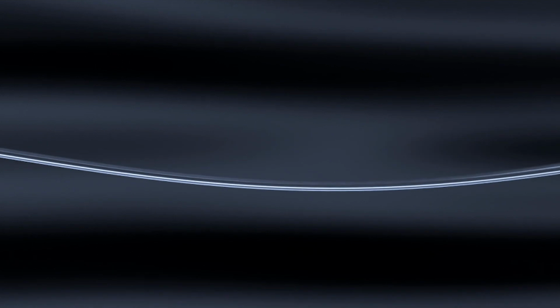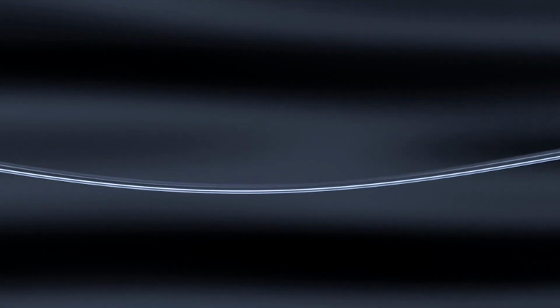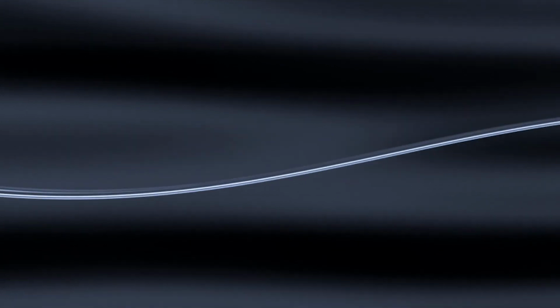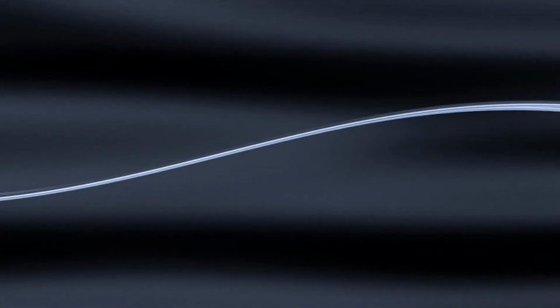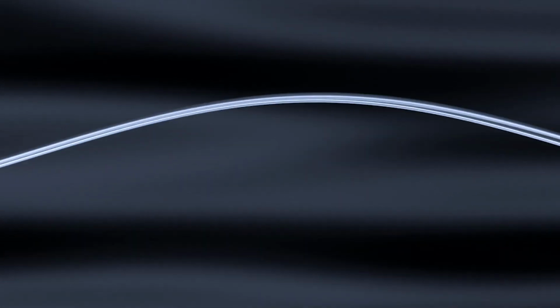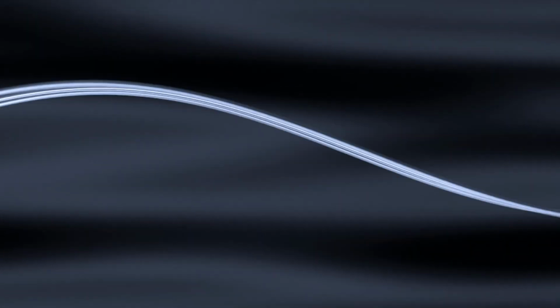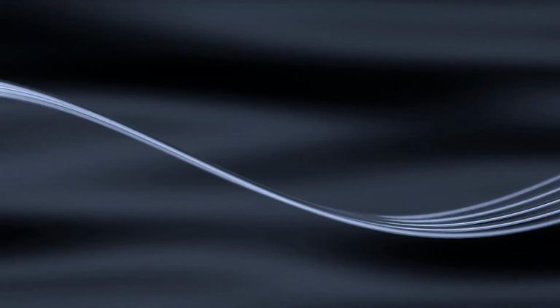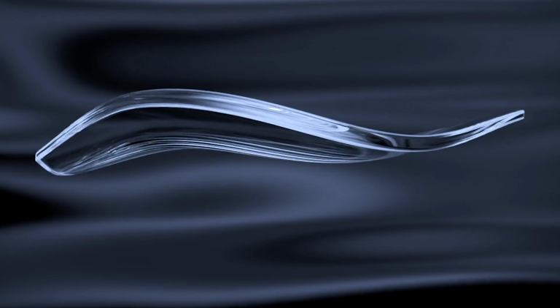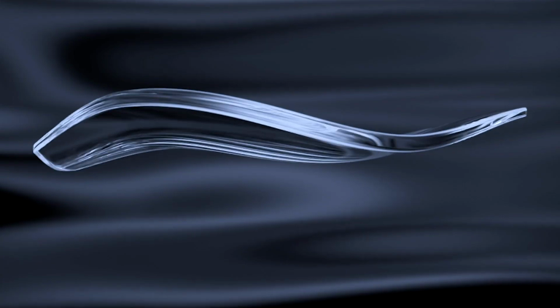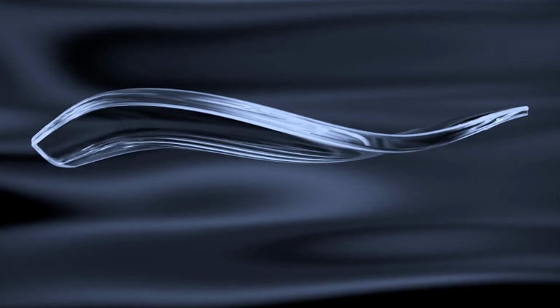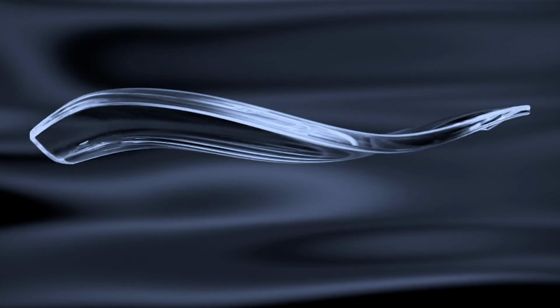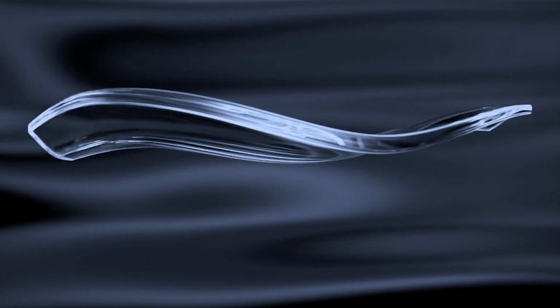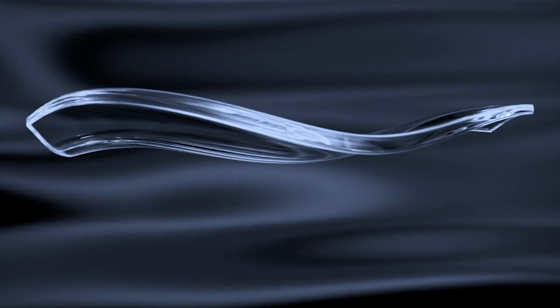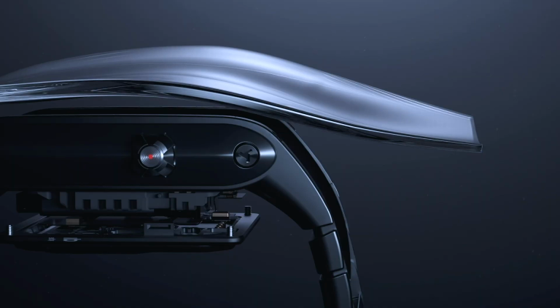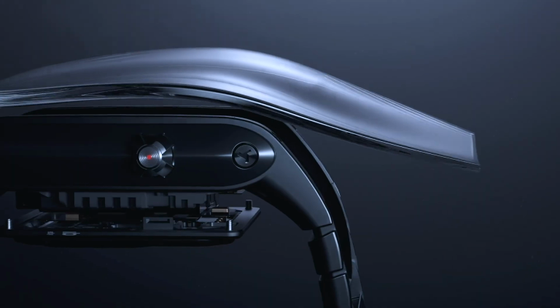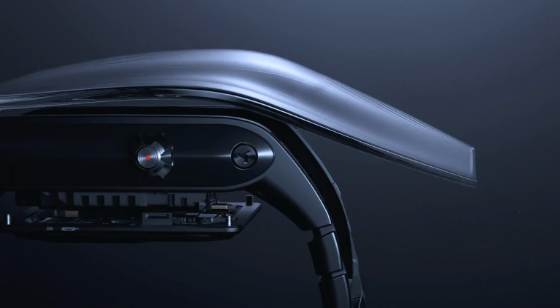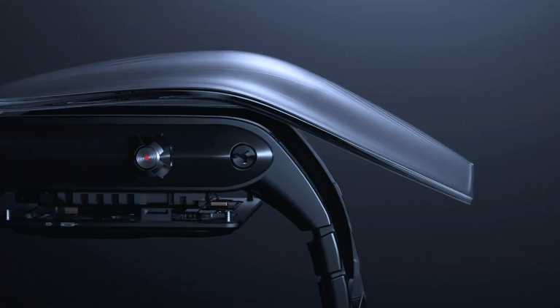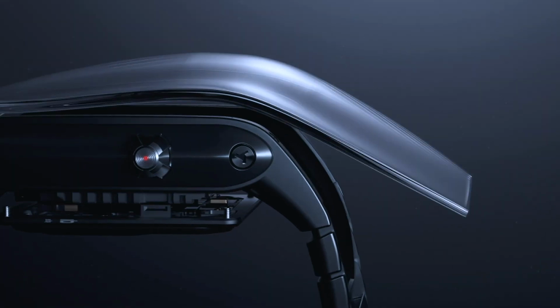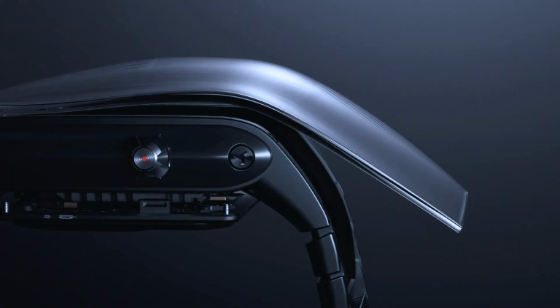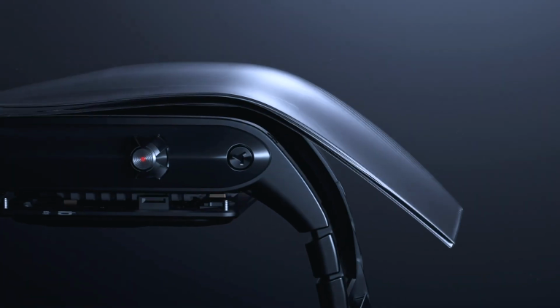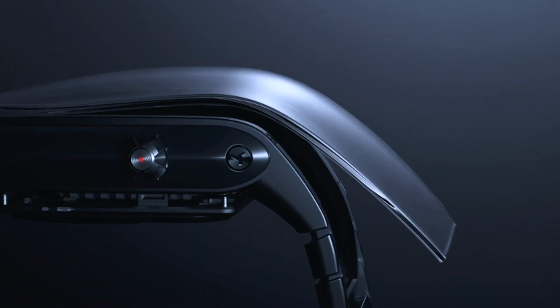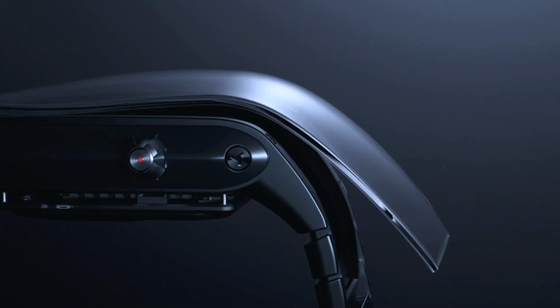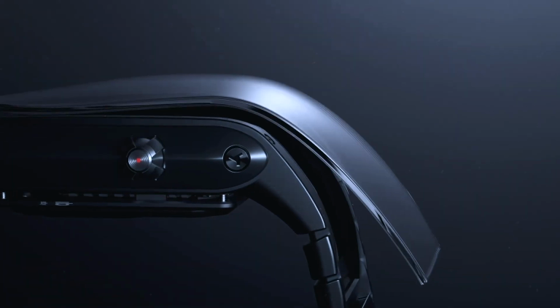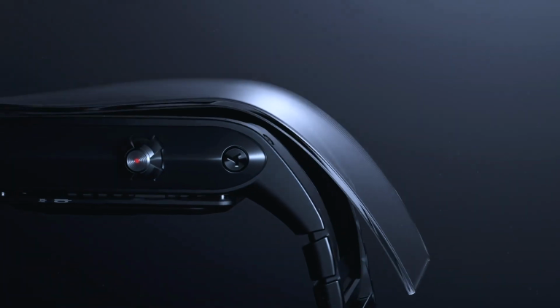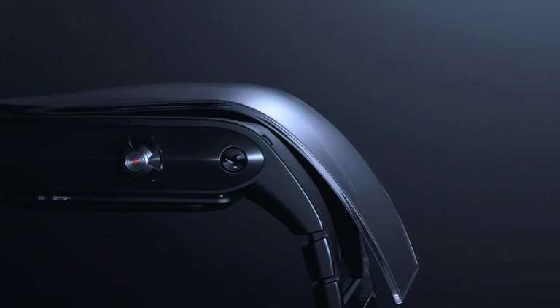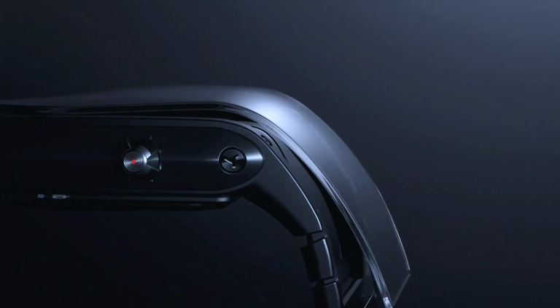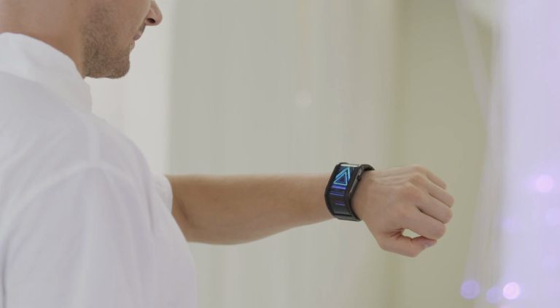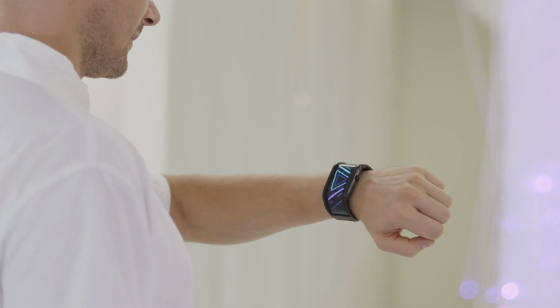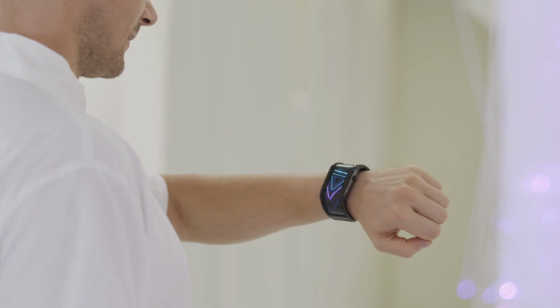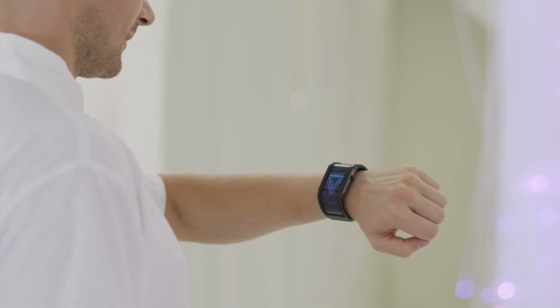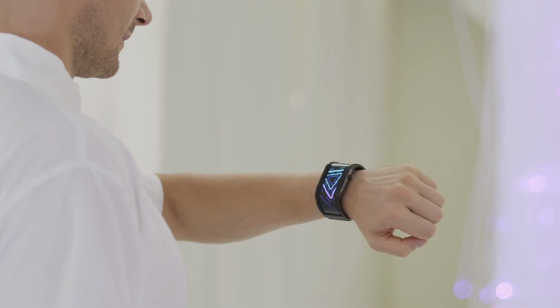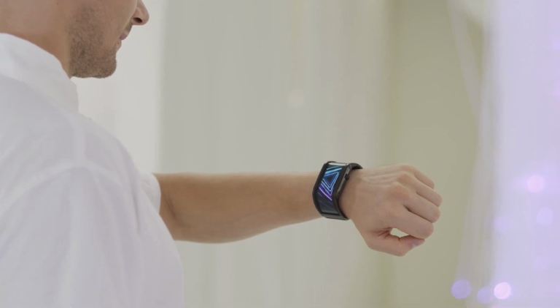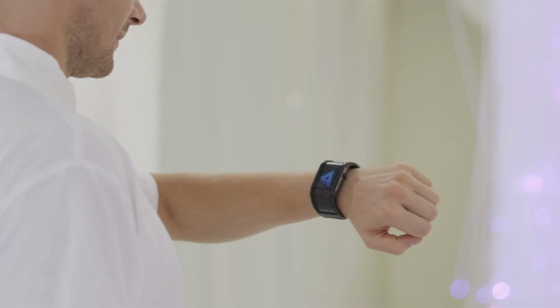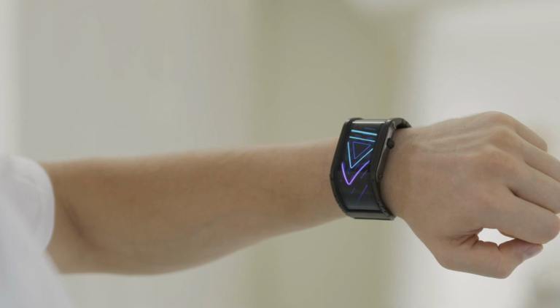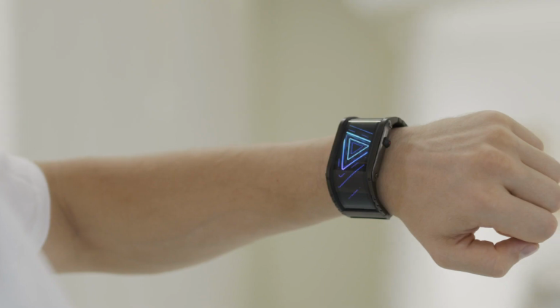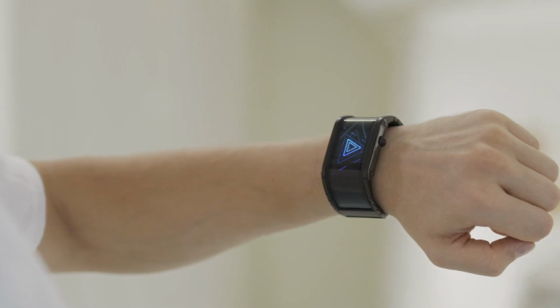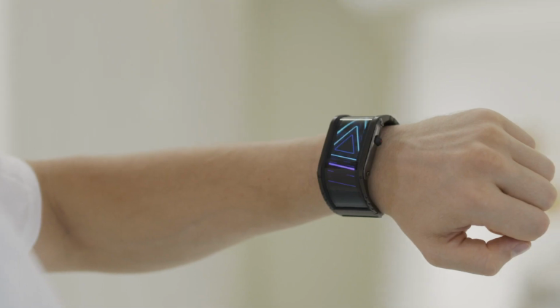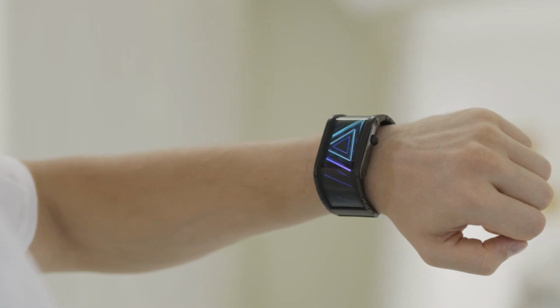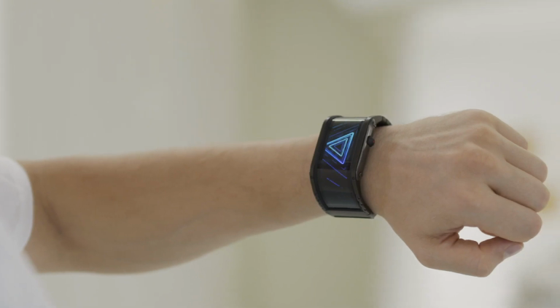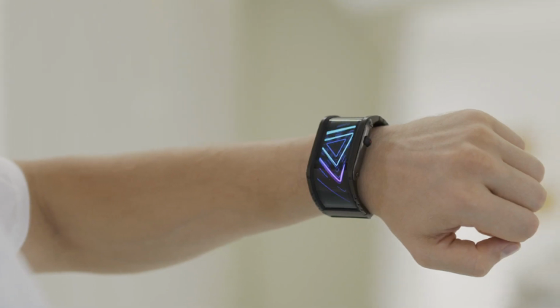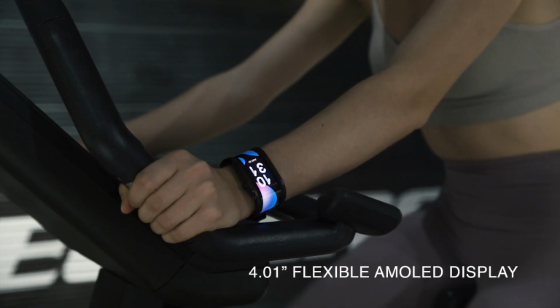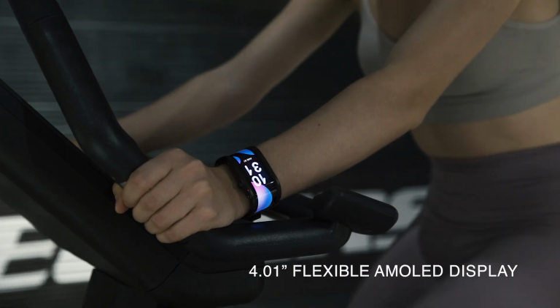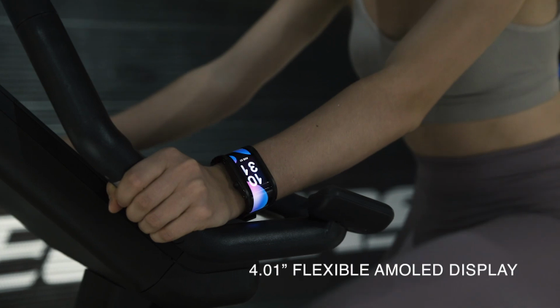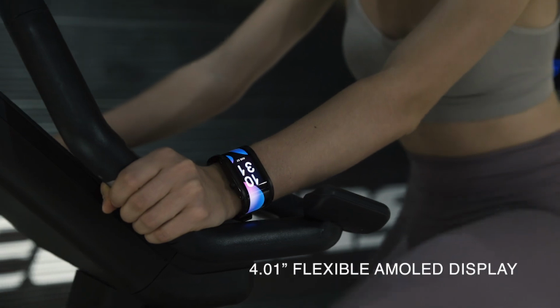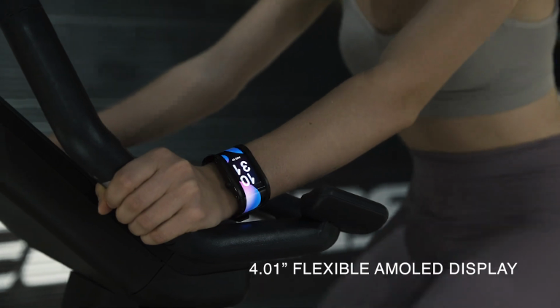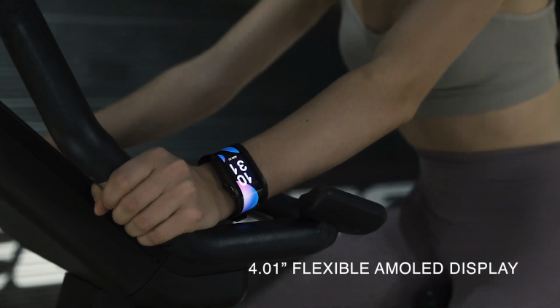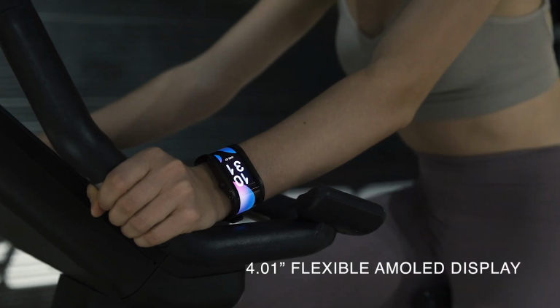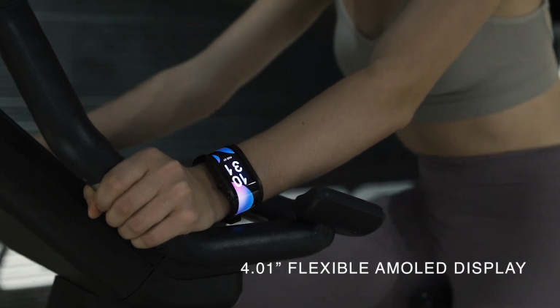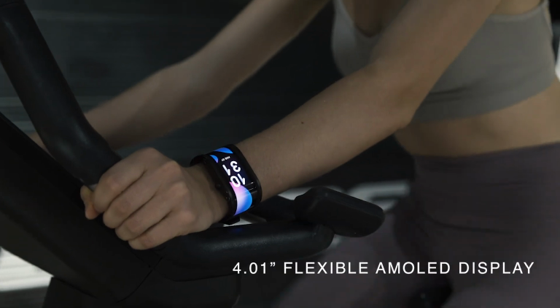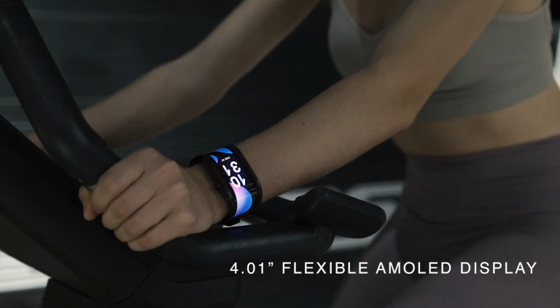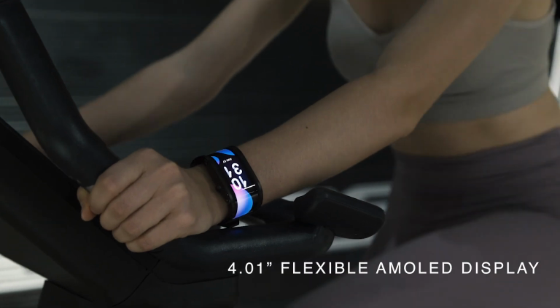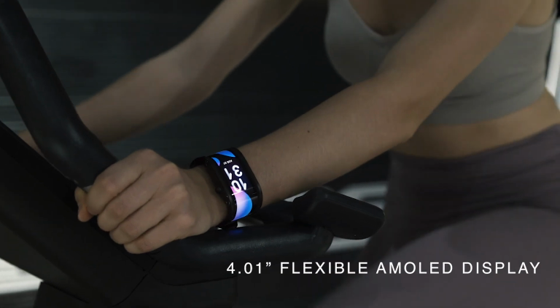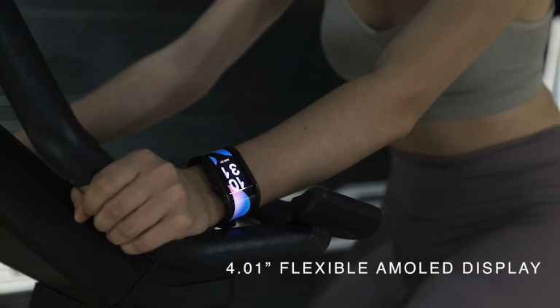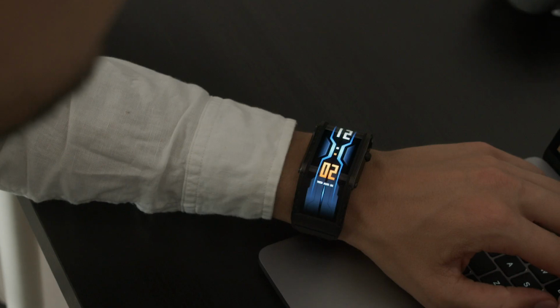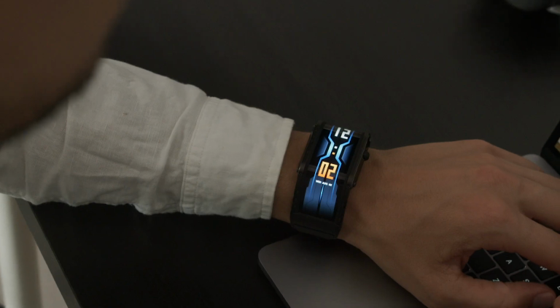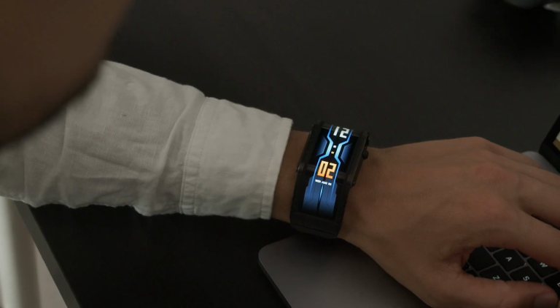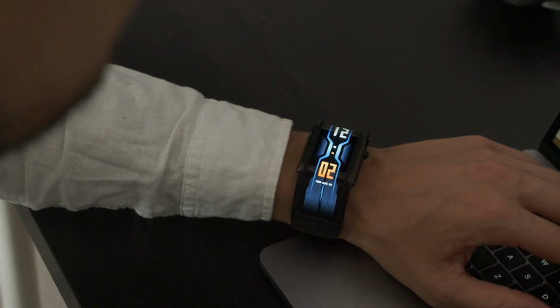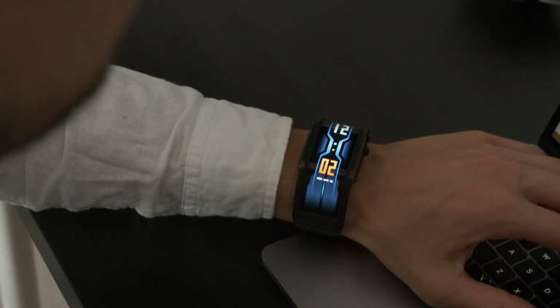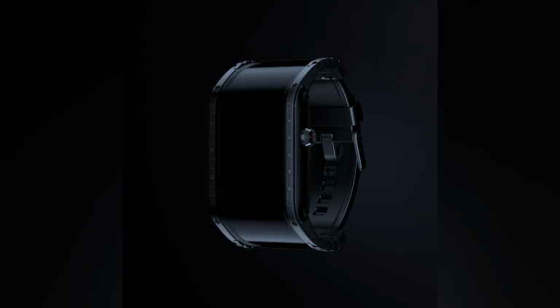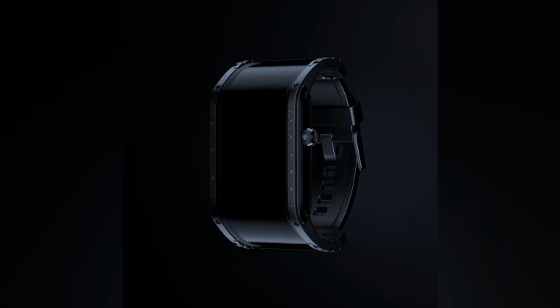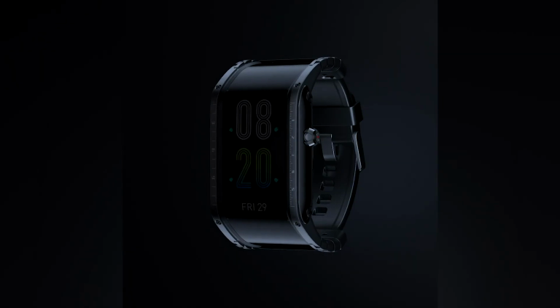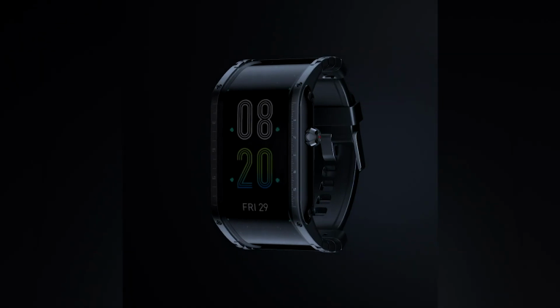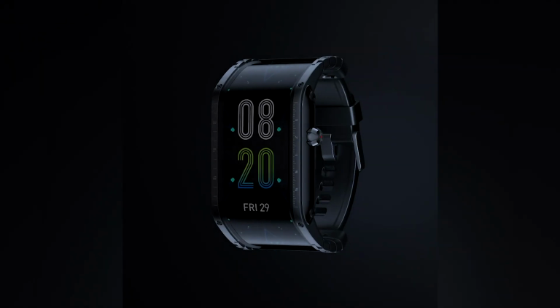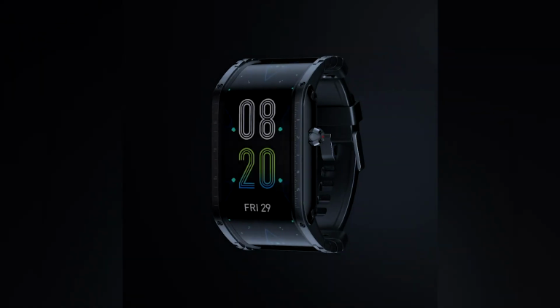The future has arrived. Introducing Nubia, the world's first smart watch with a flexible display.